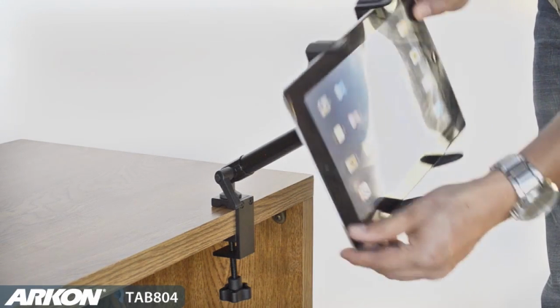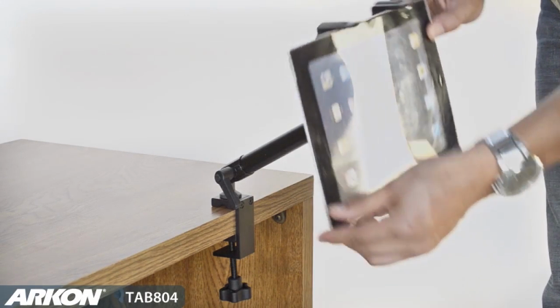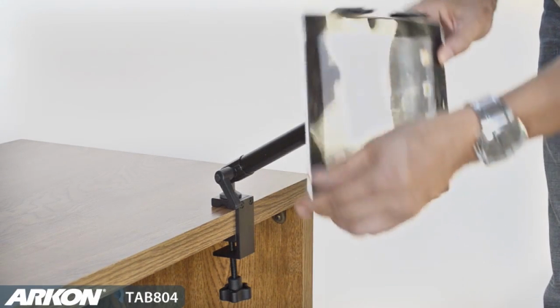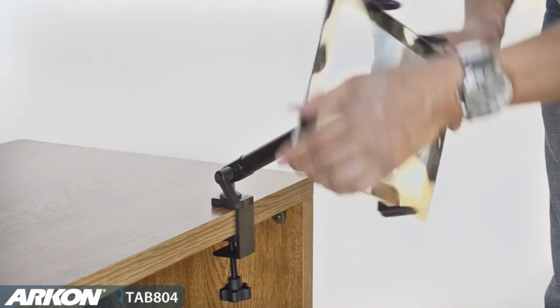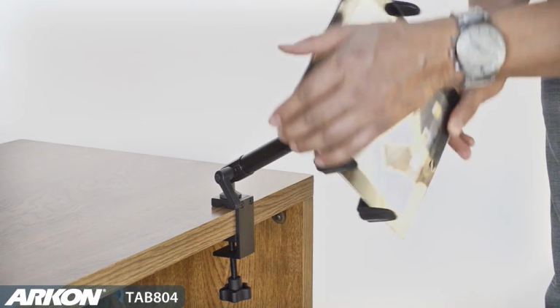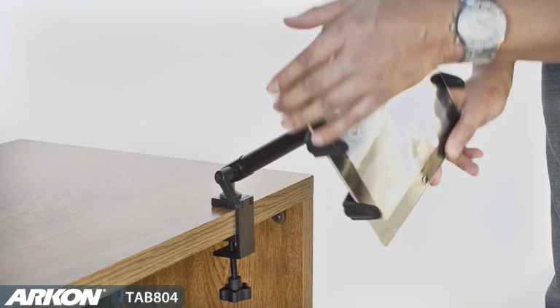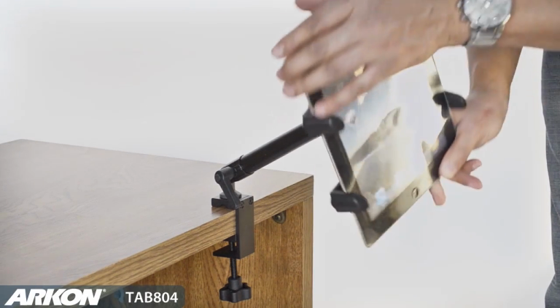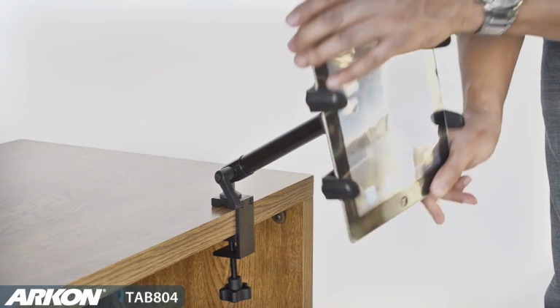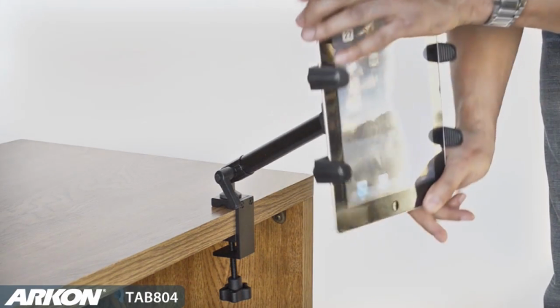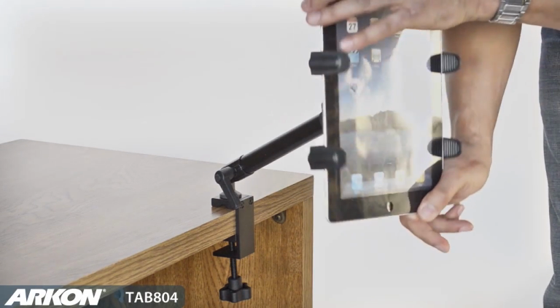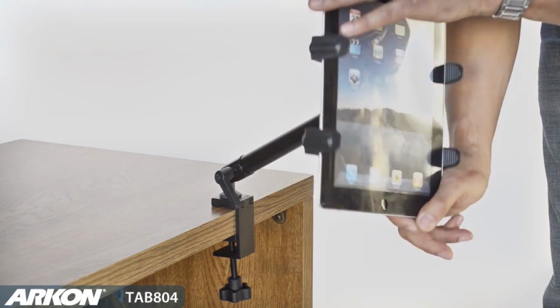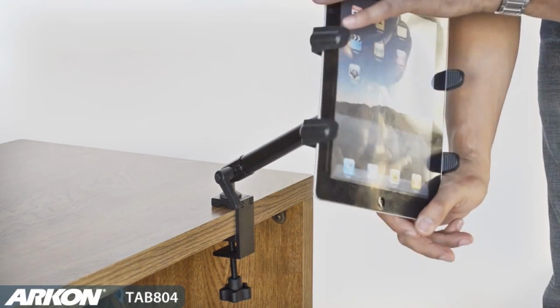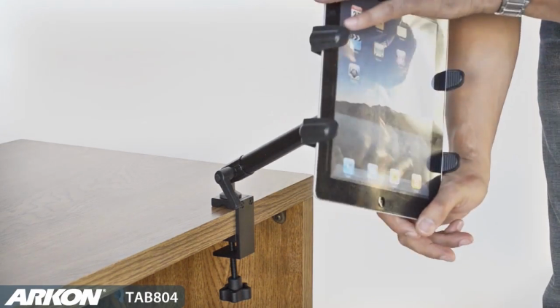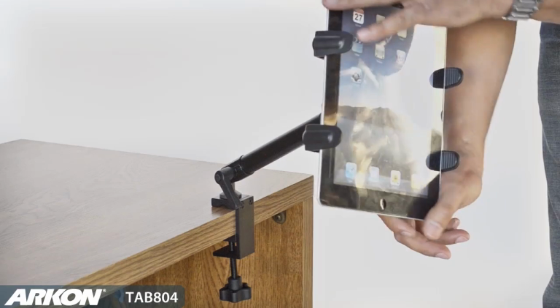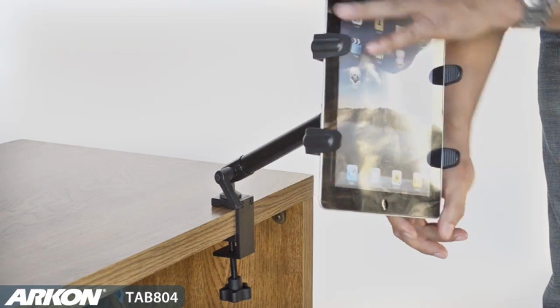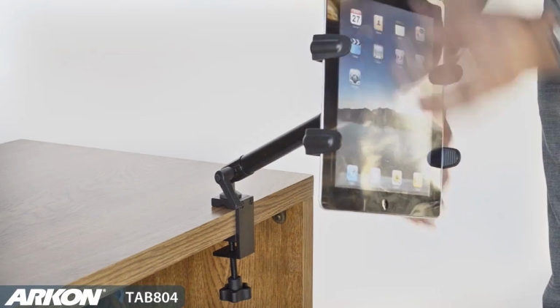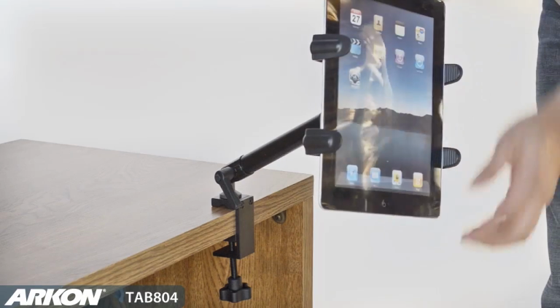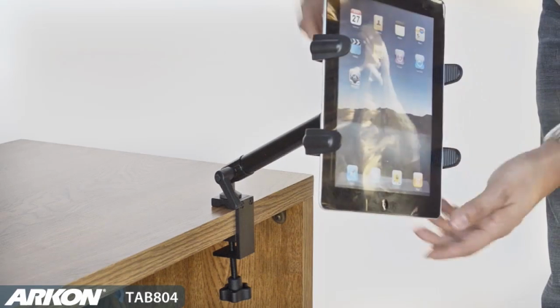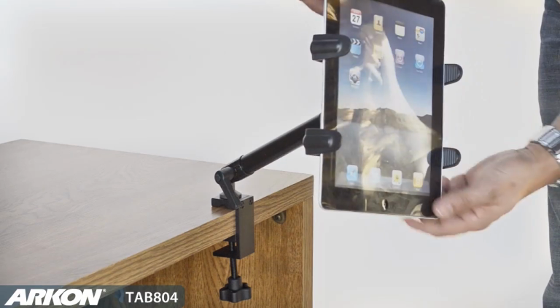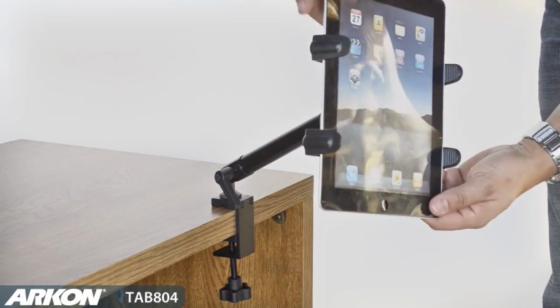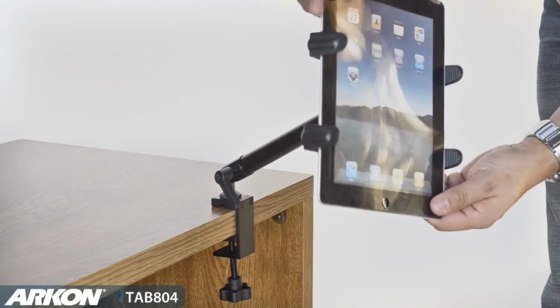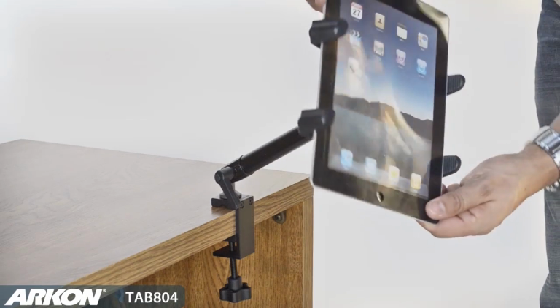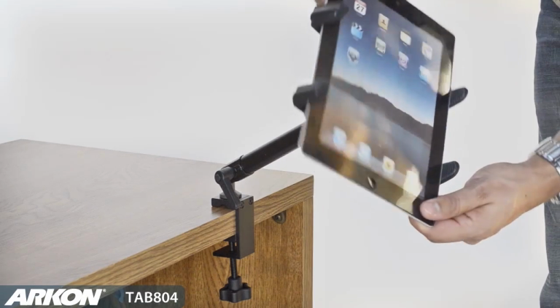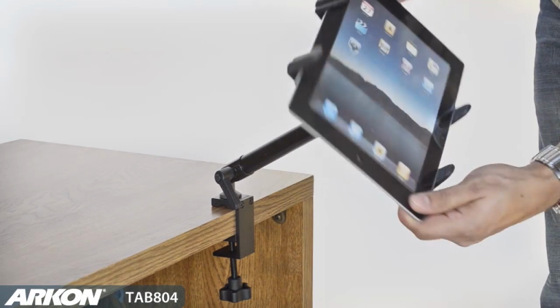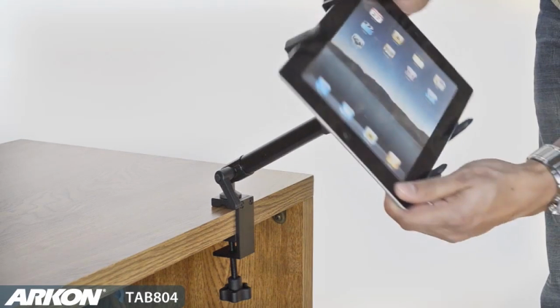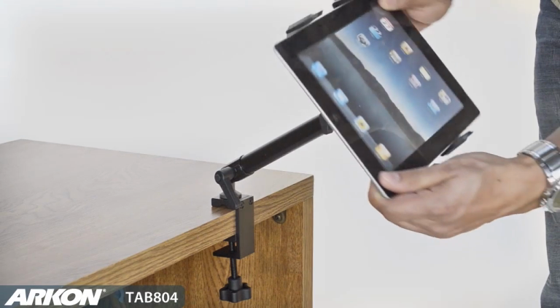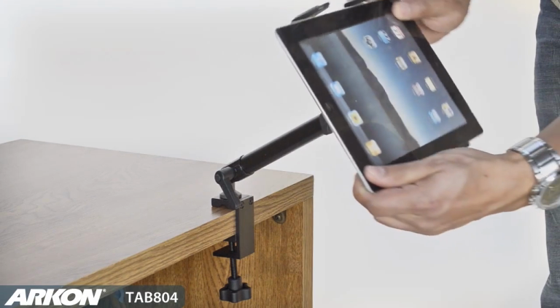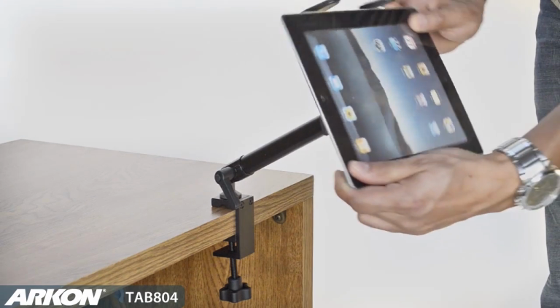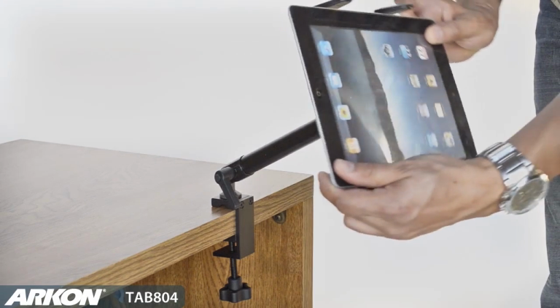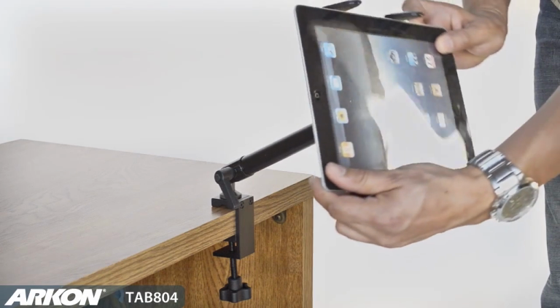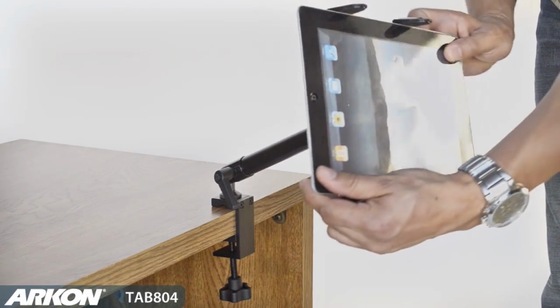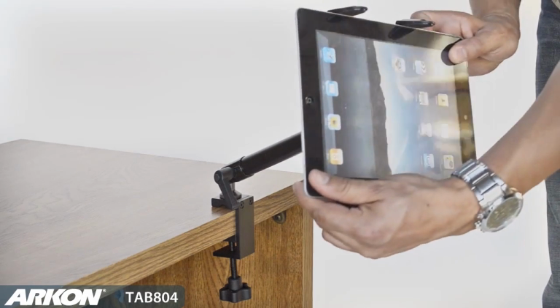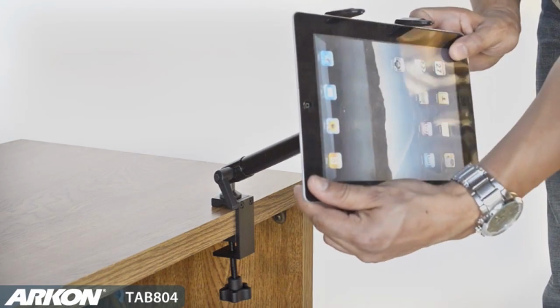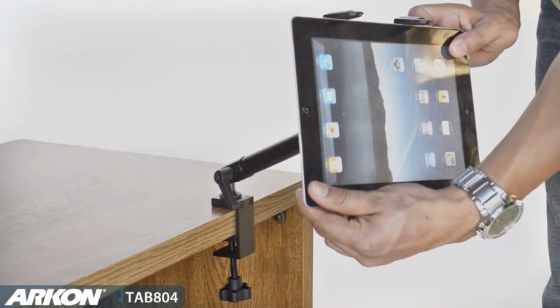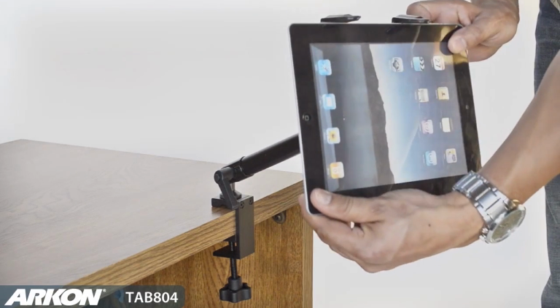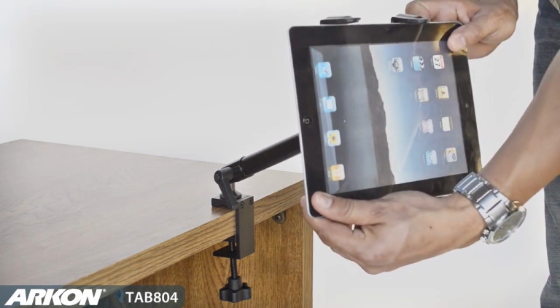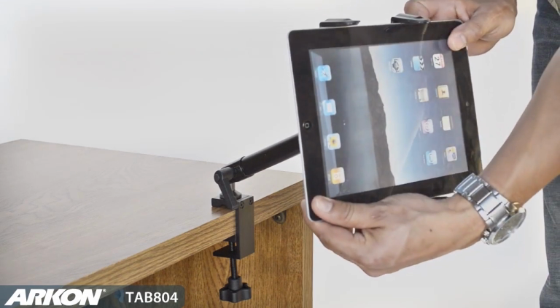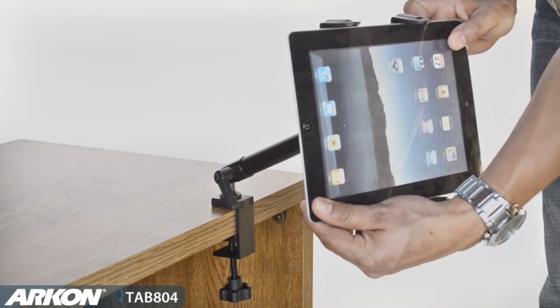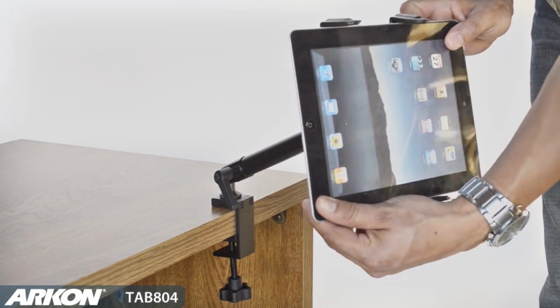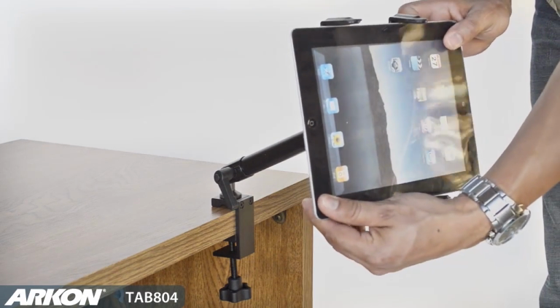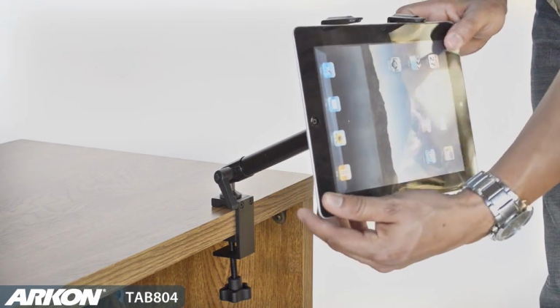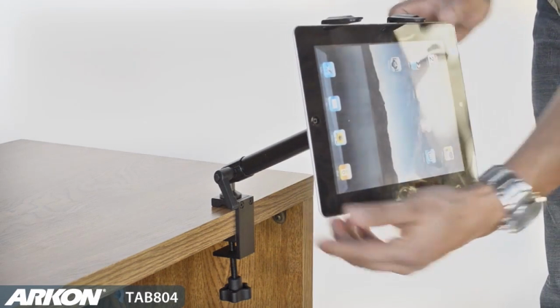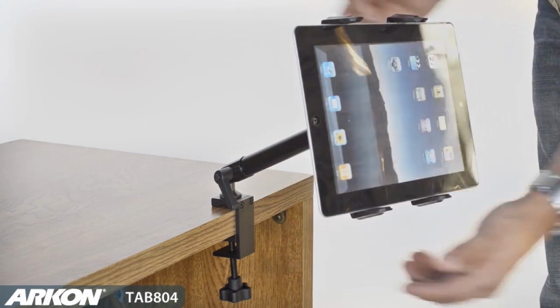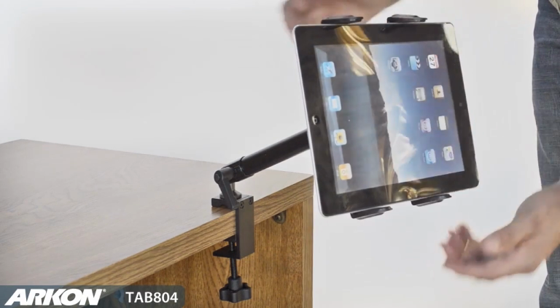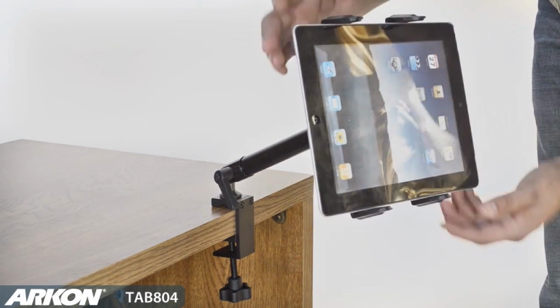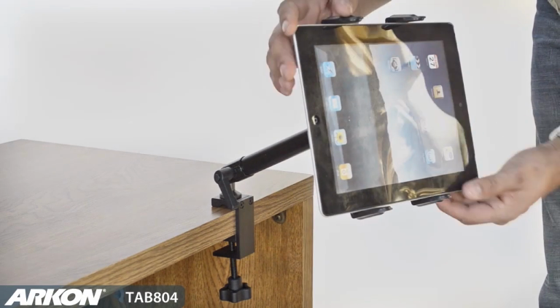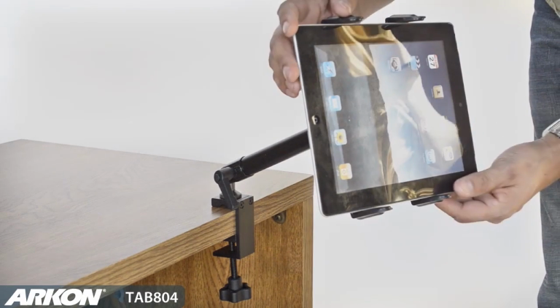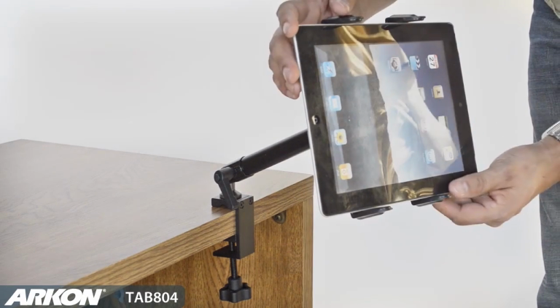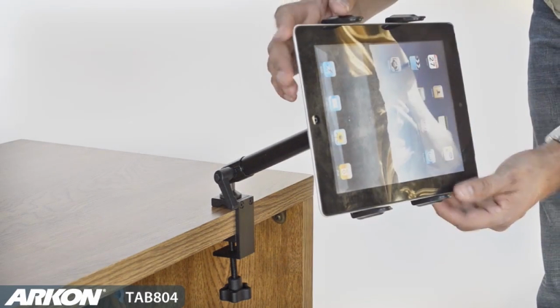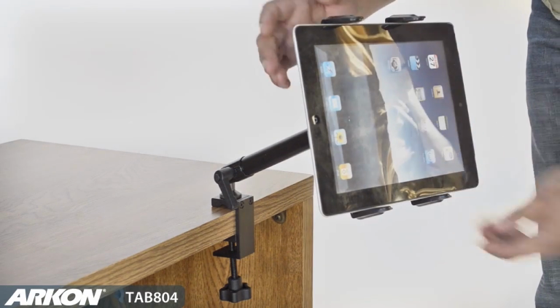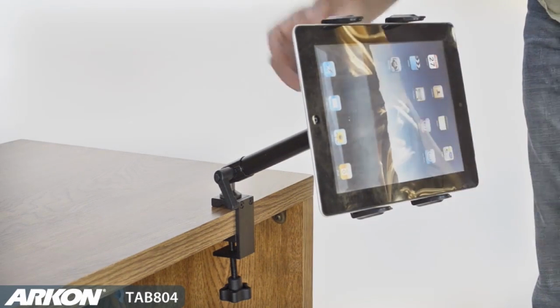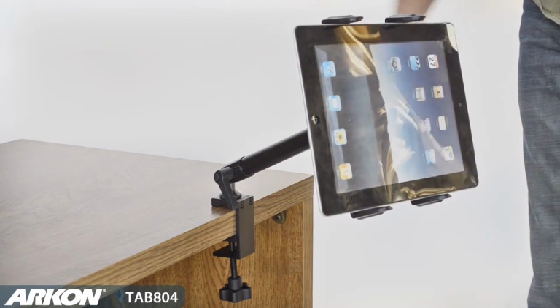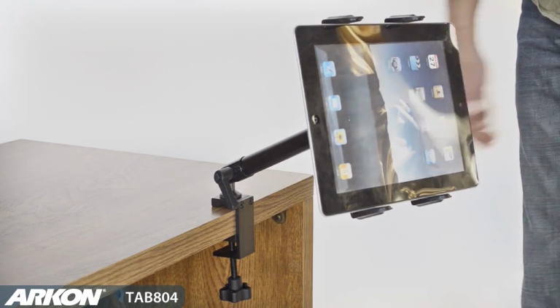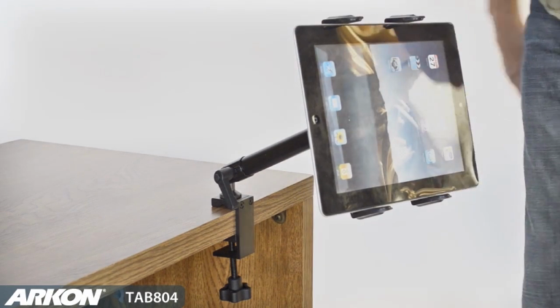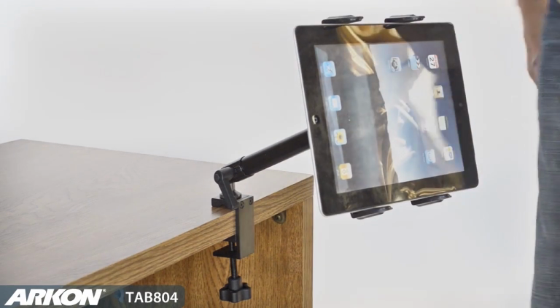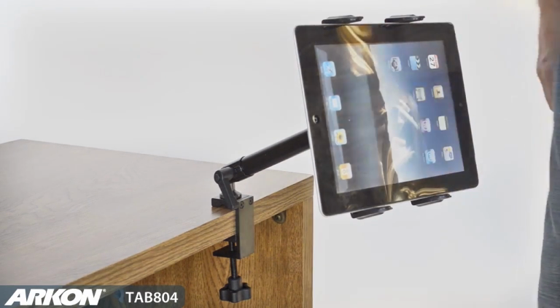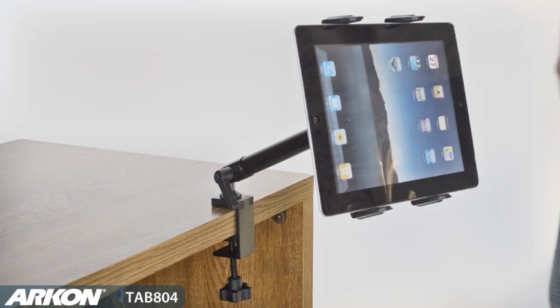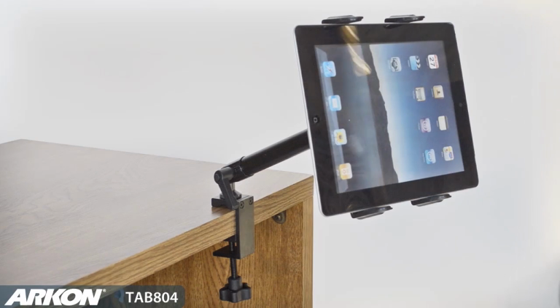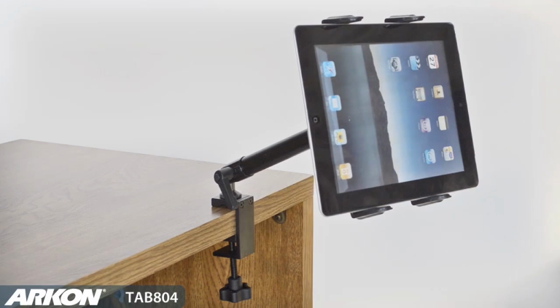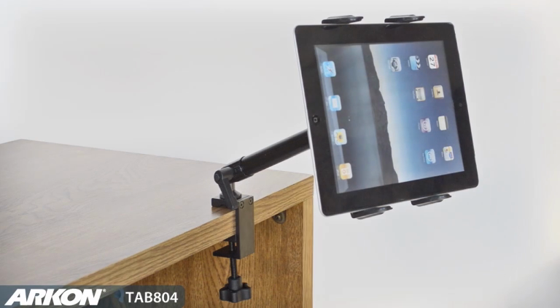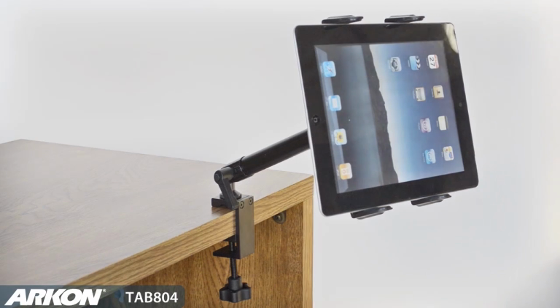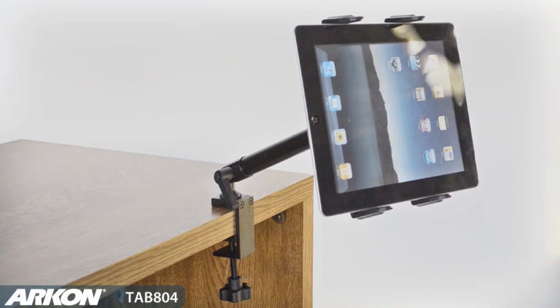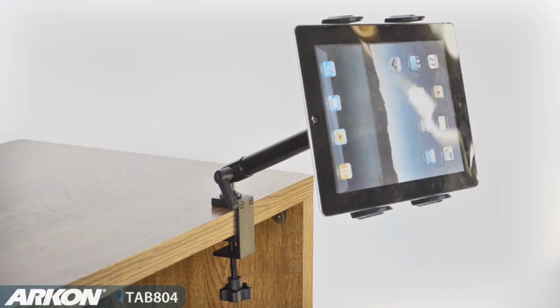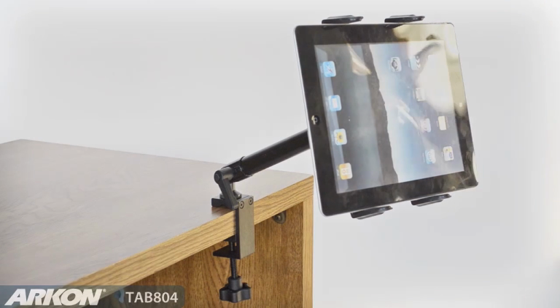You can use this mount as an additional television, to watch YouTube videos, or instructional videos in the kitchen or in the garage.